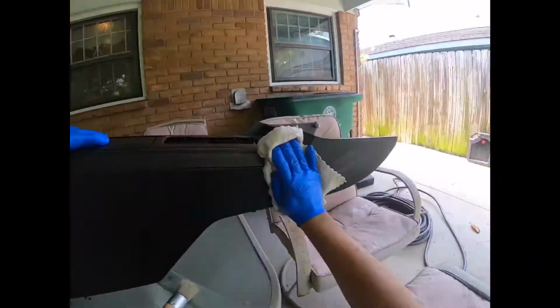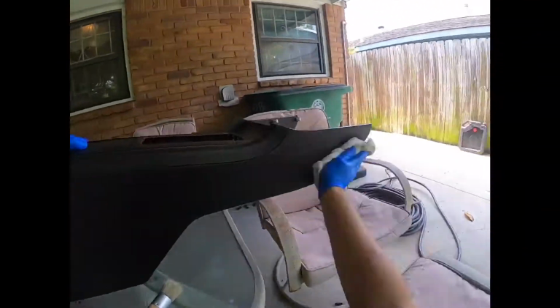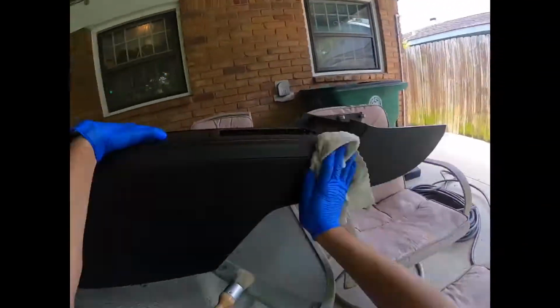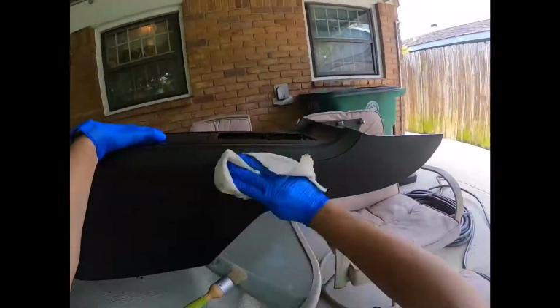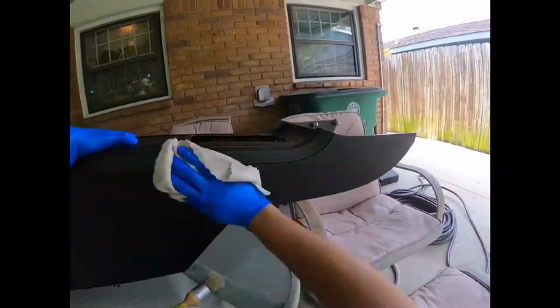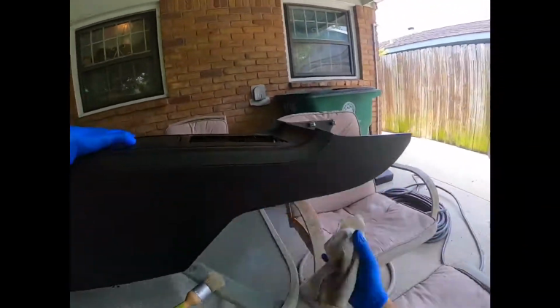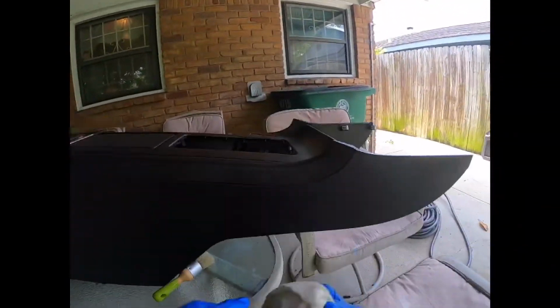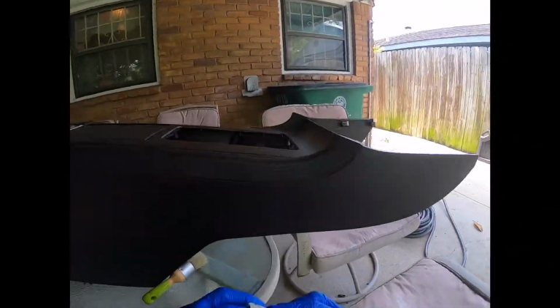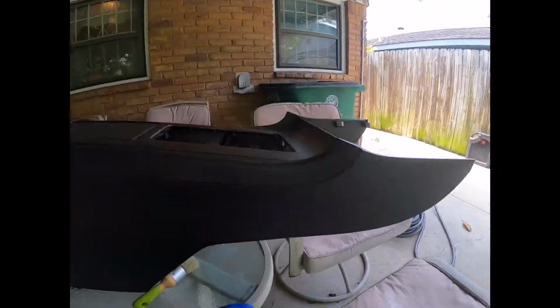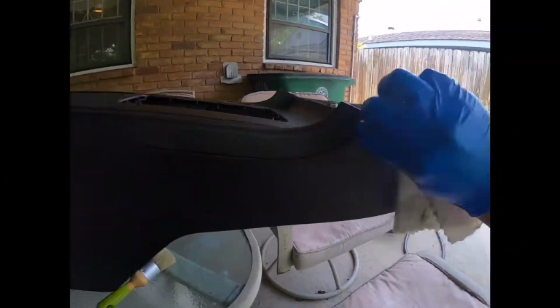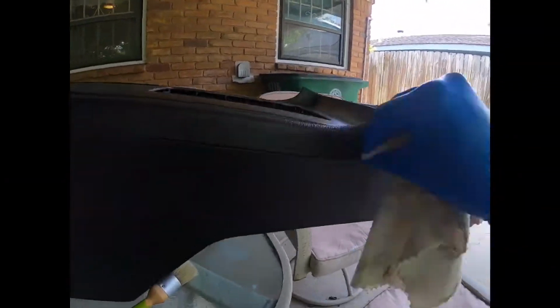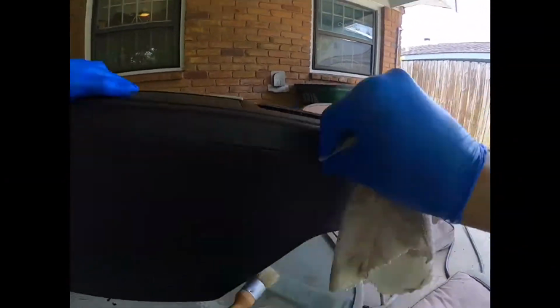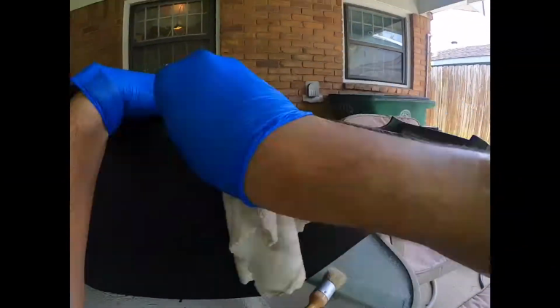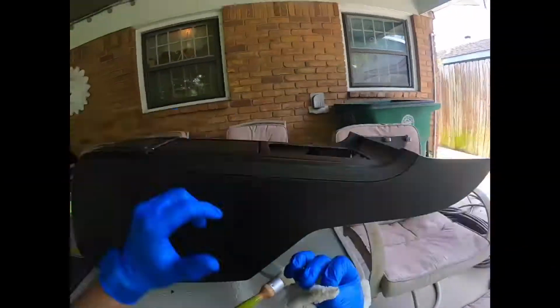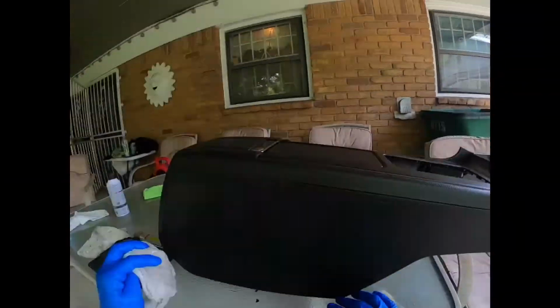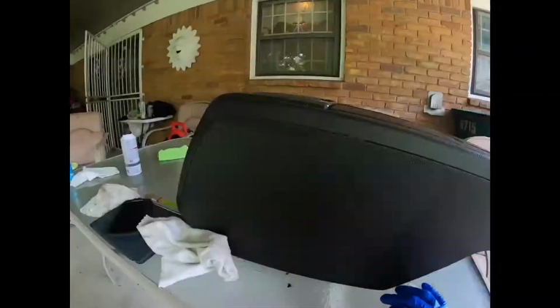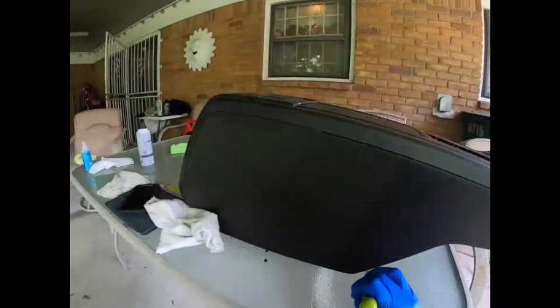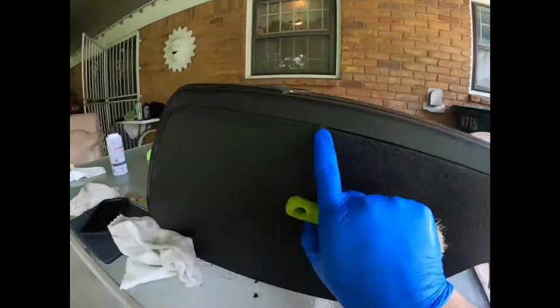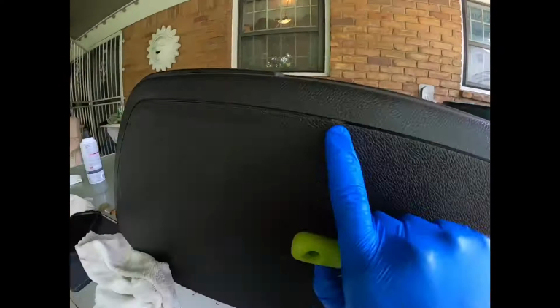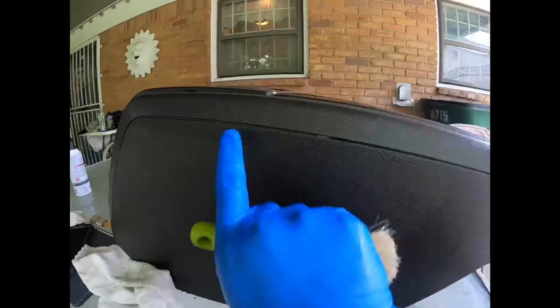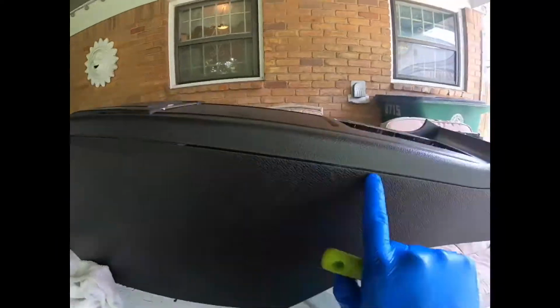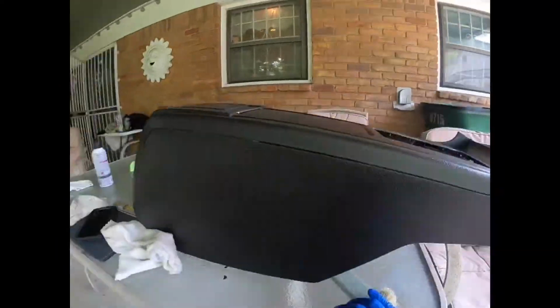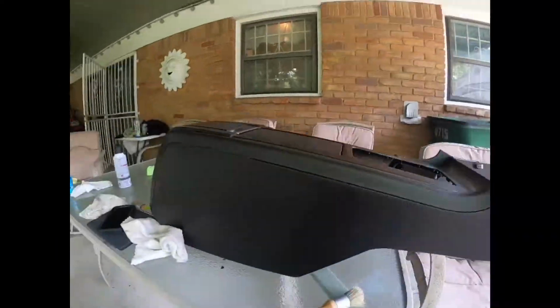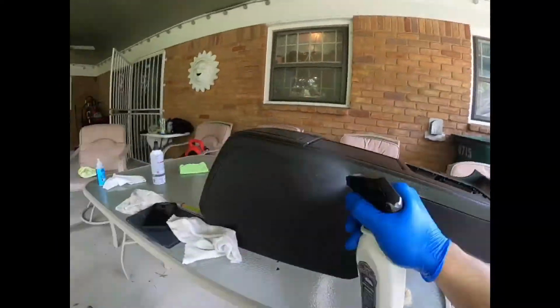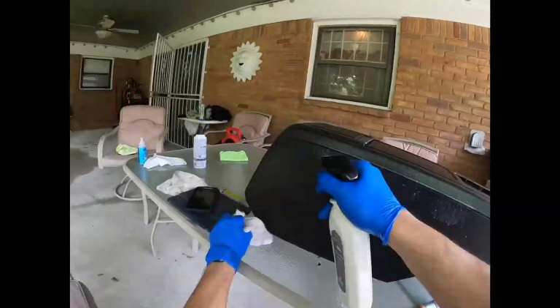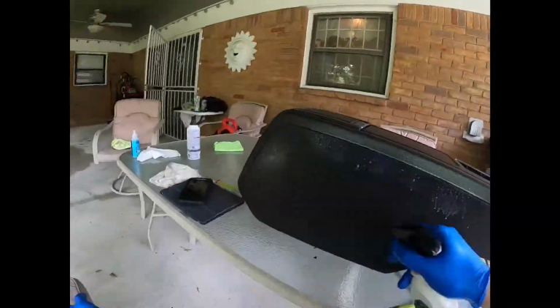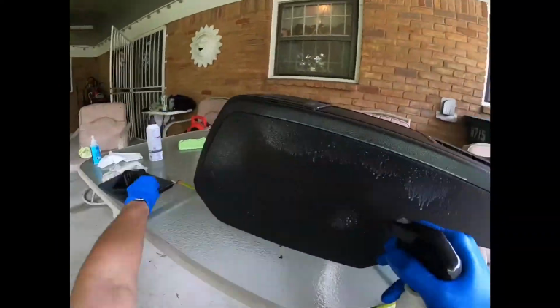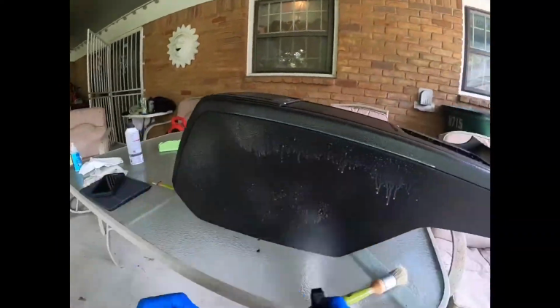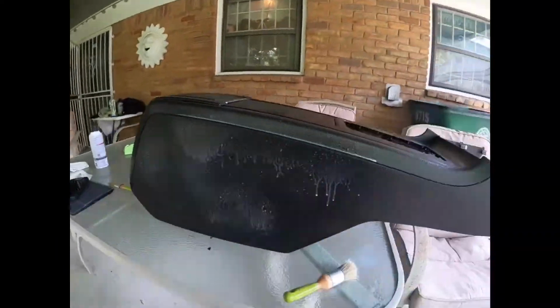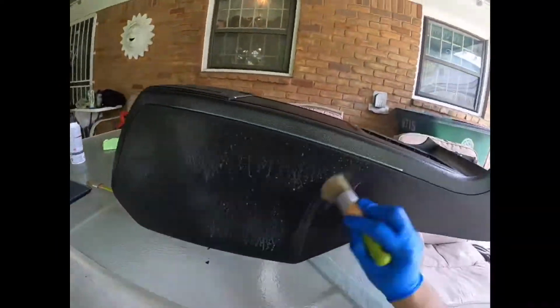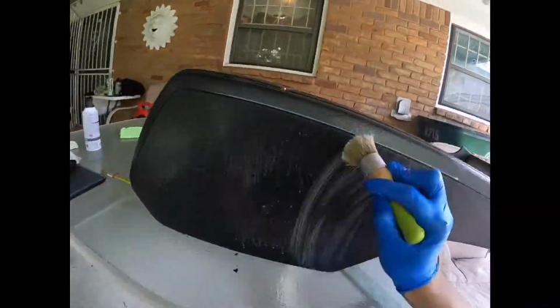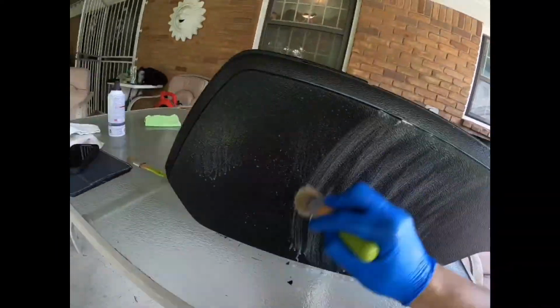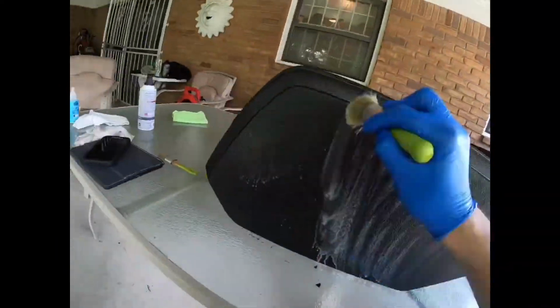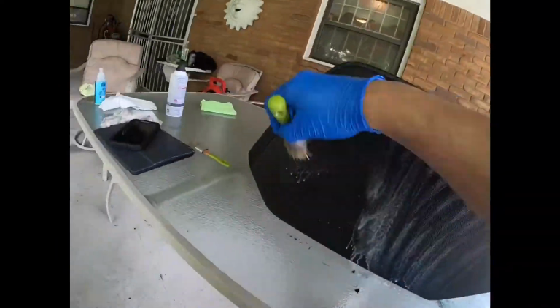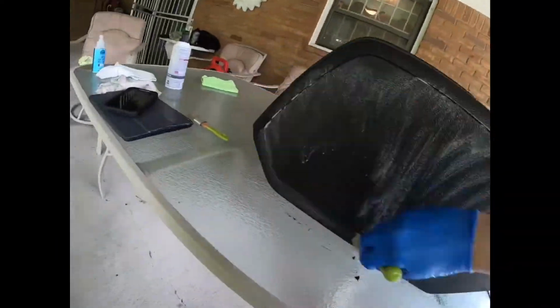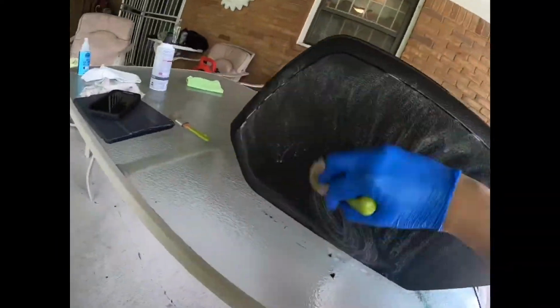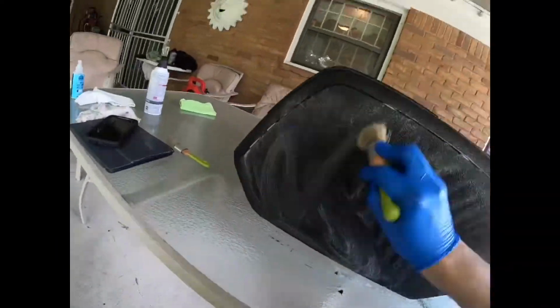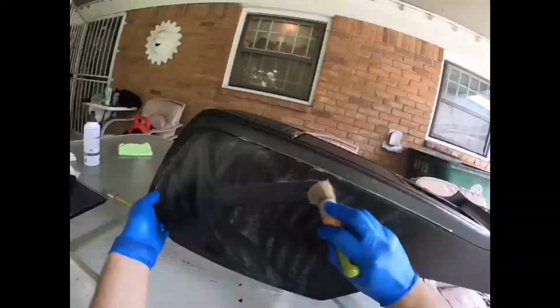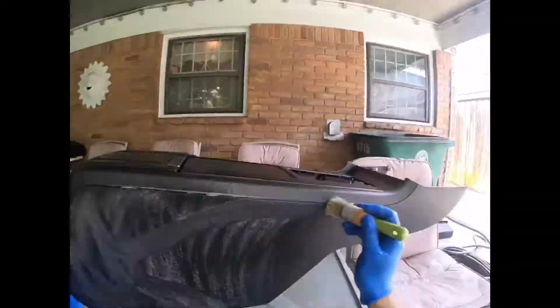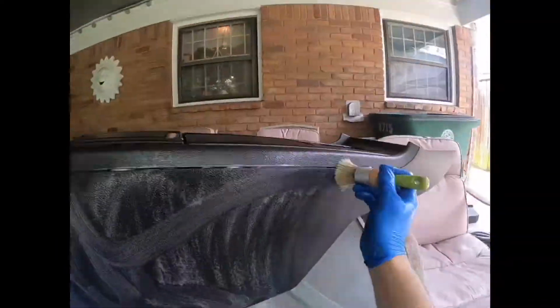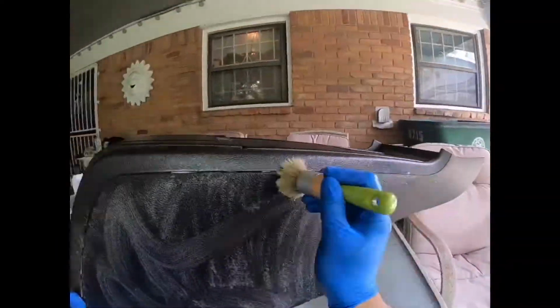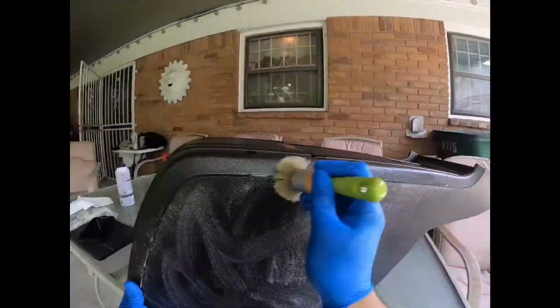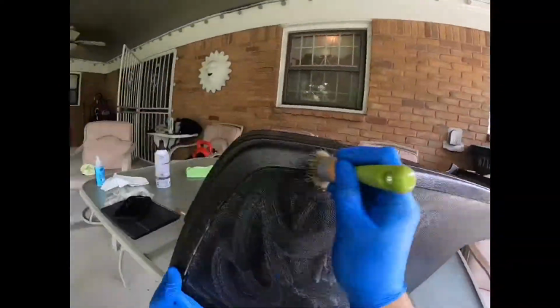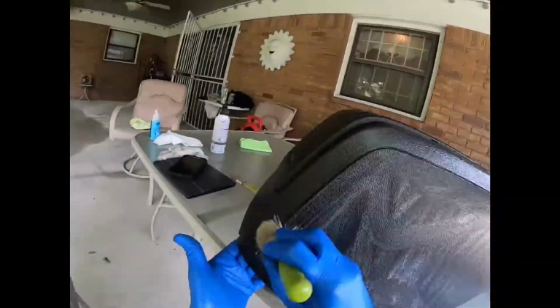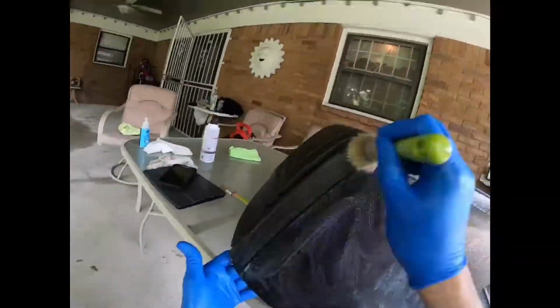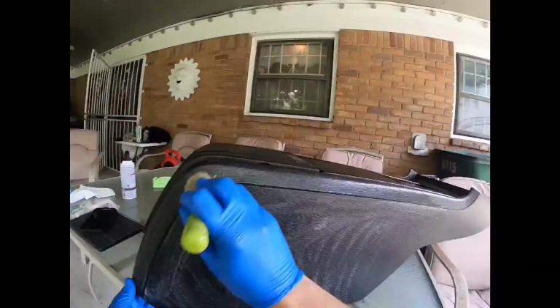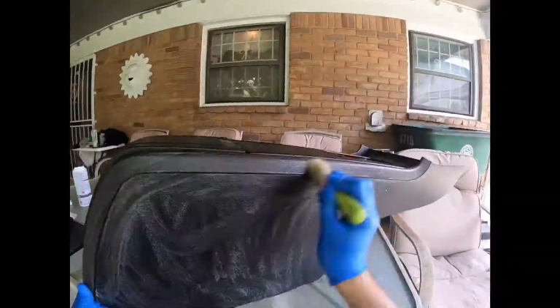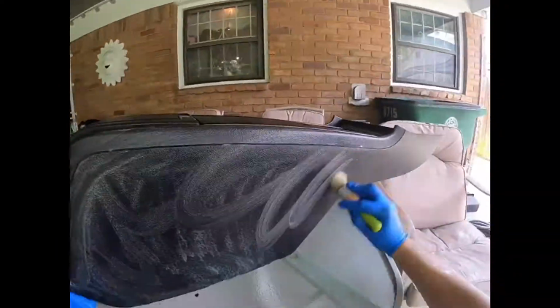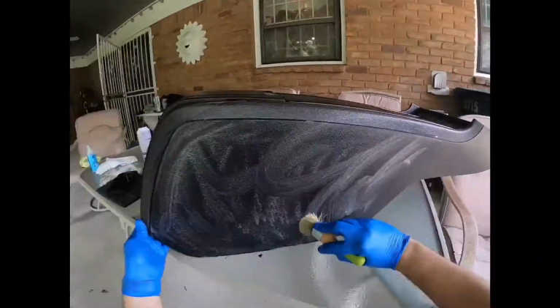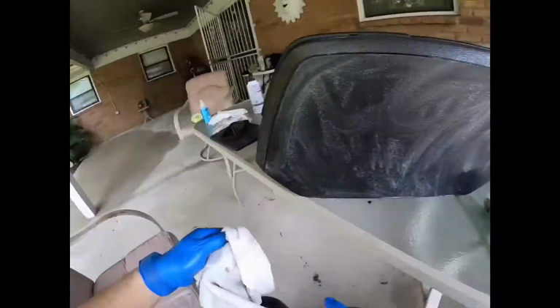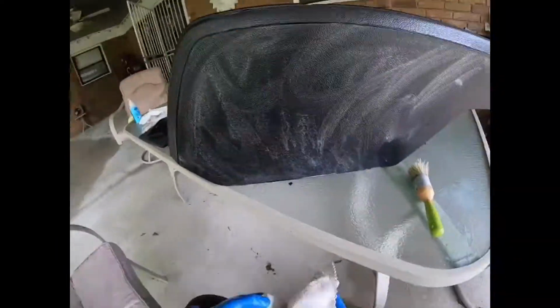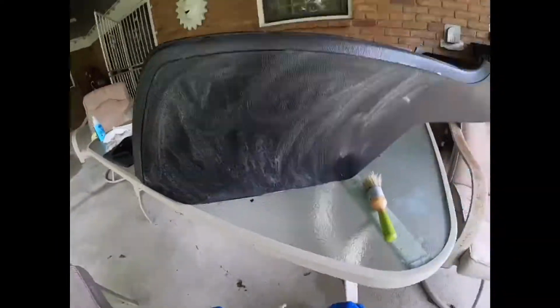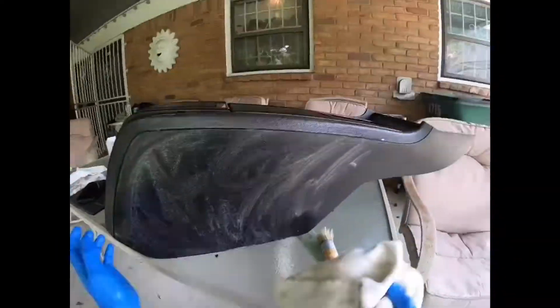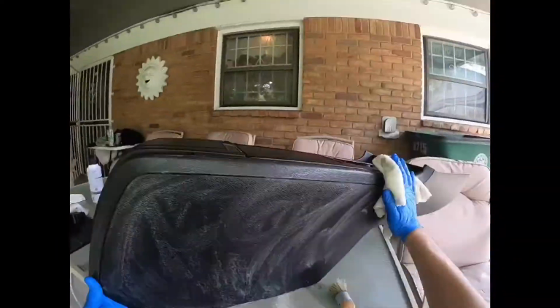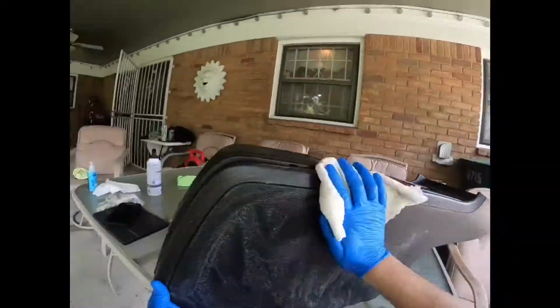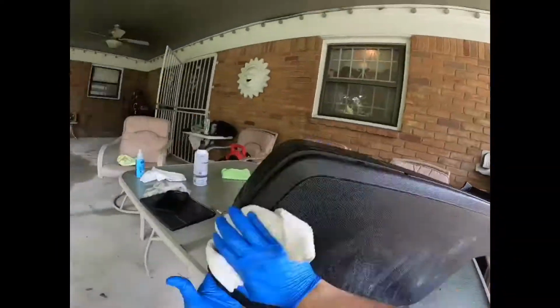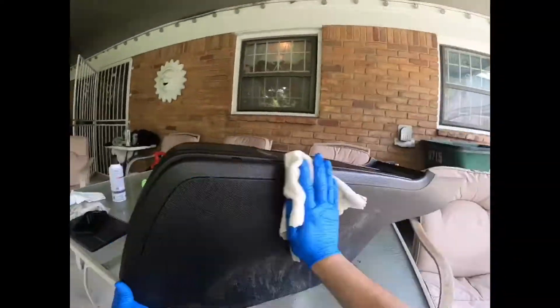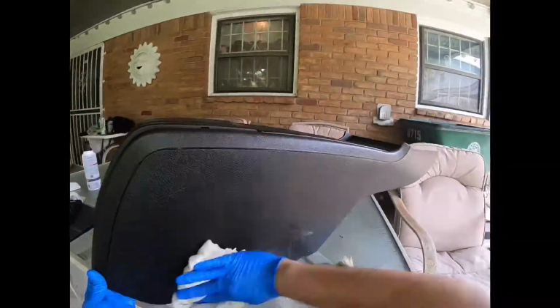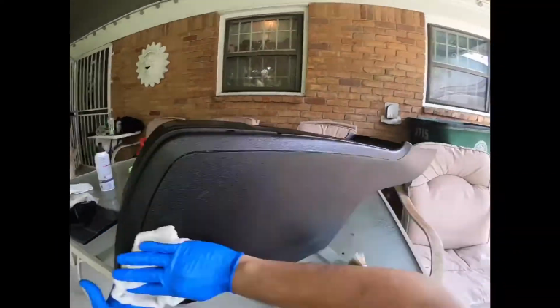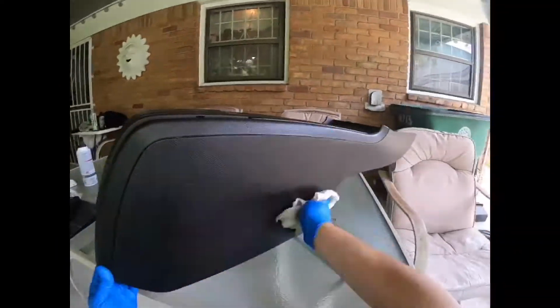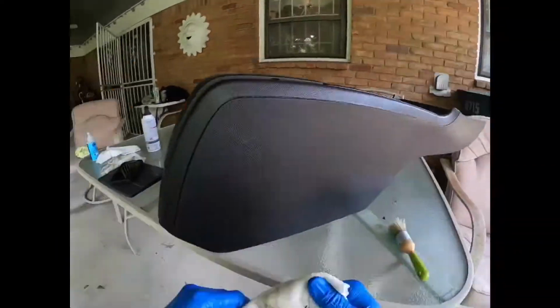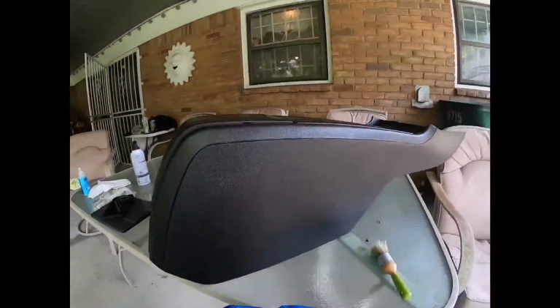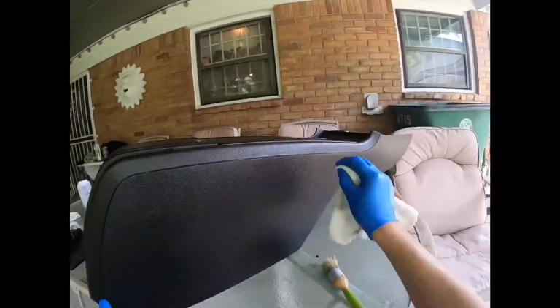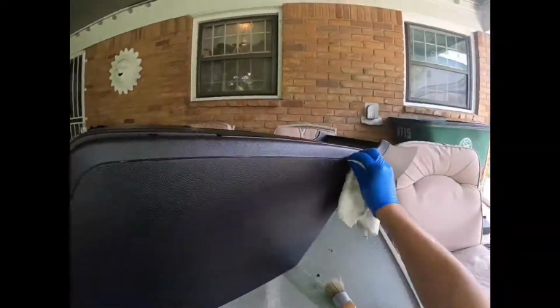Here you can see how I clean the edge of the center console — you can see how much dirt comes off, especially right here on the towel.